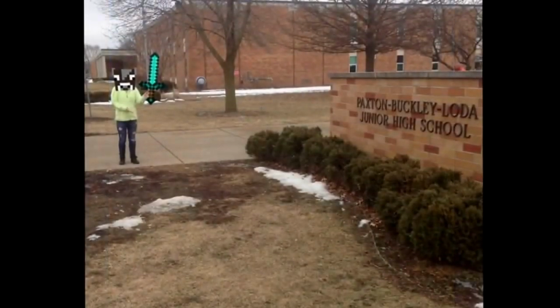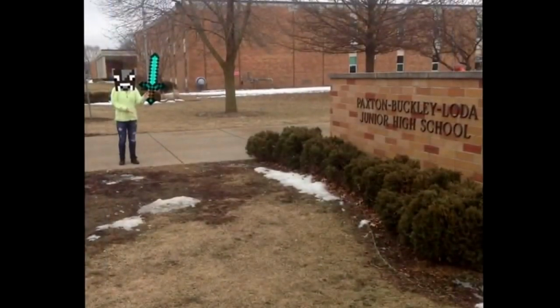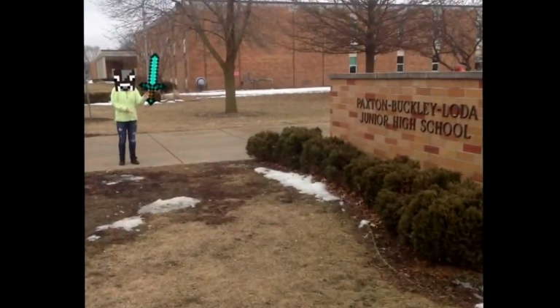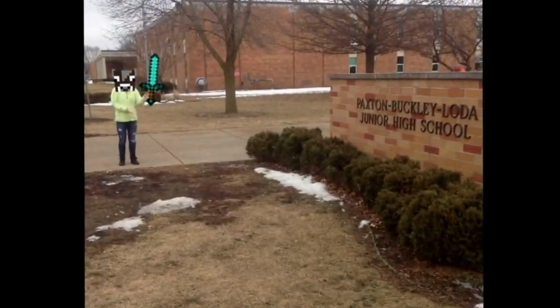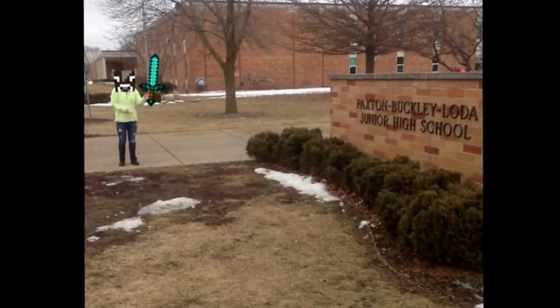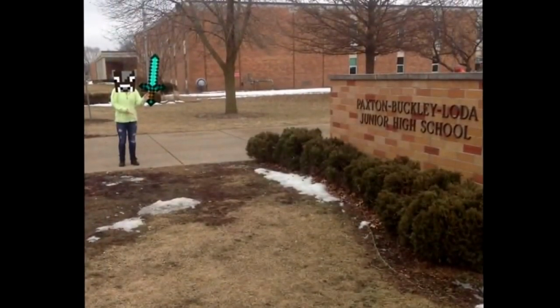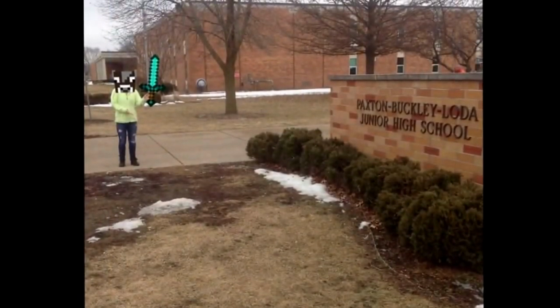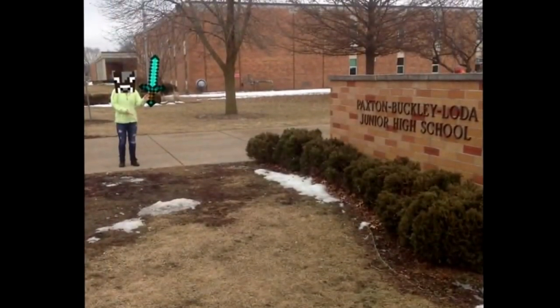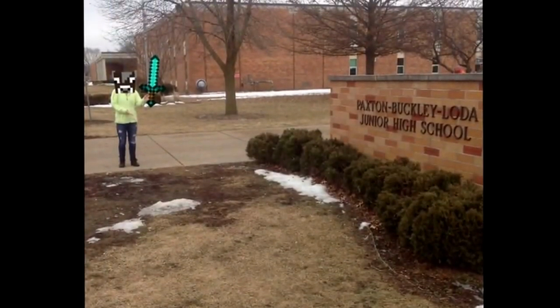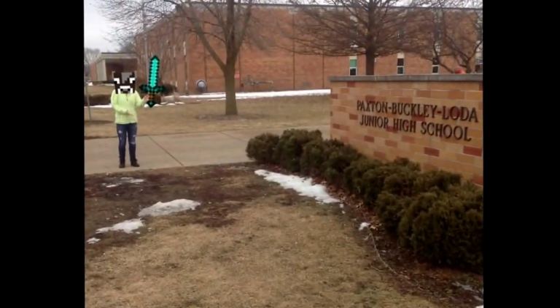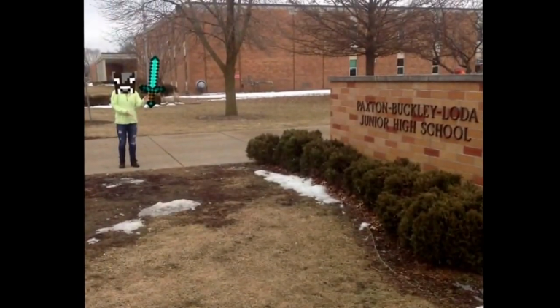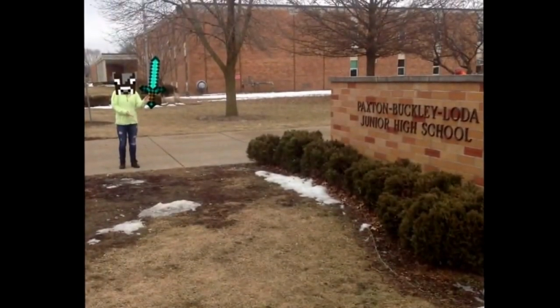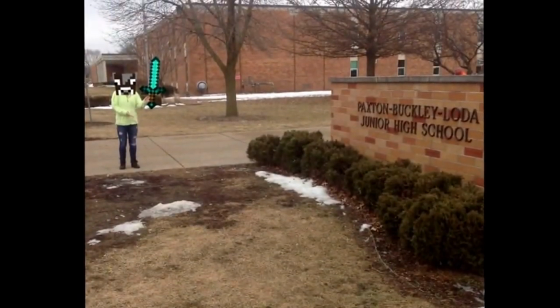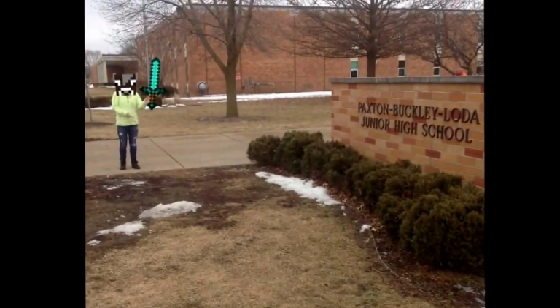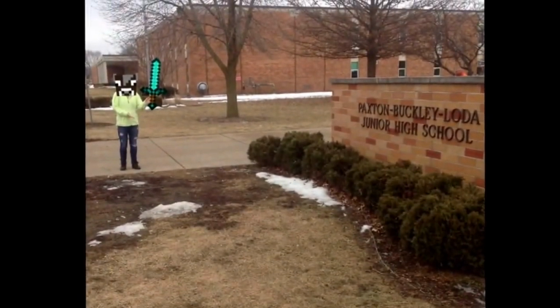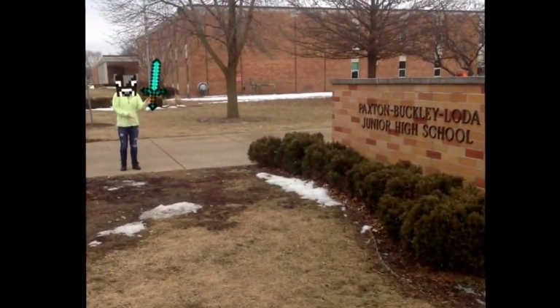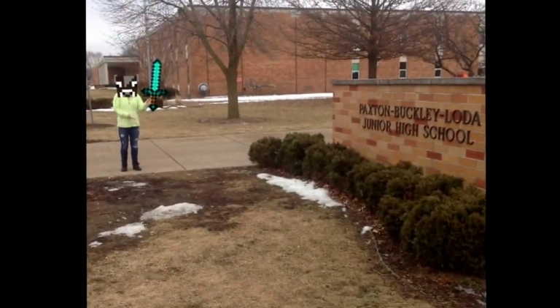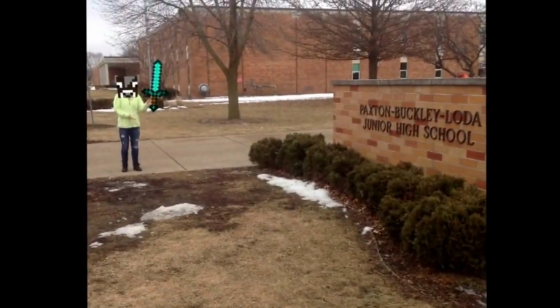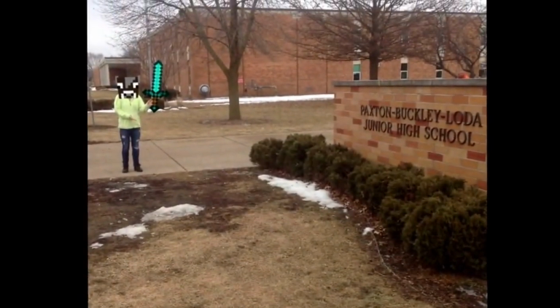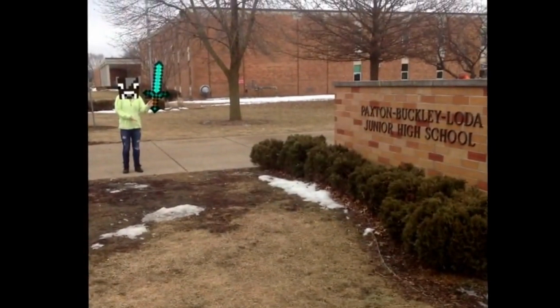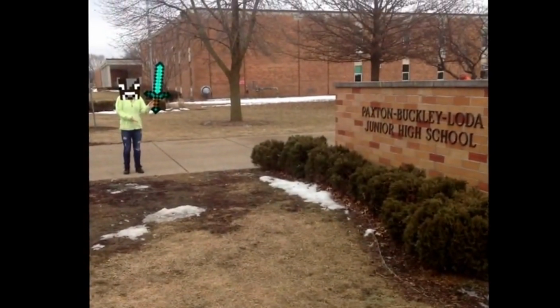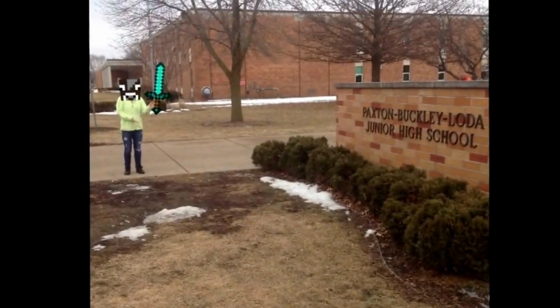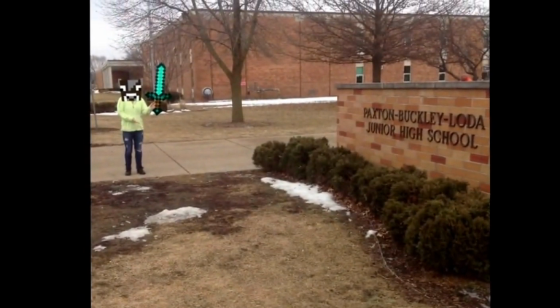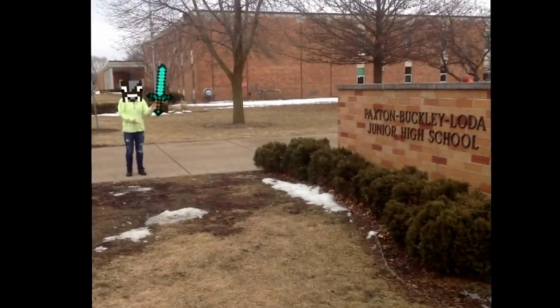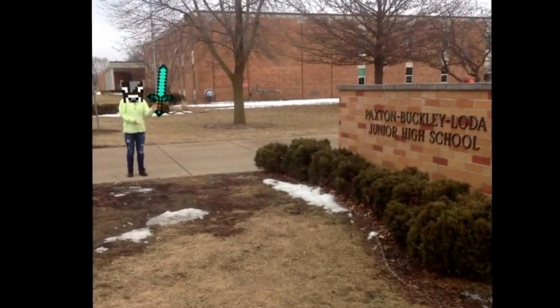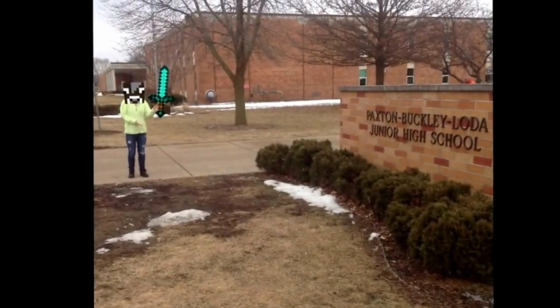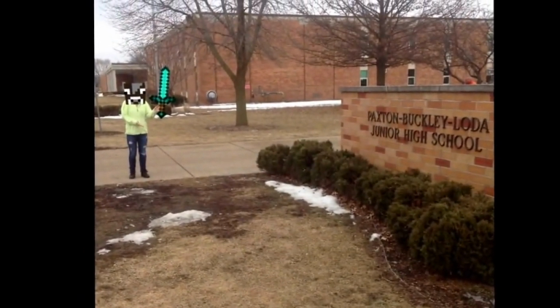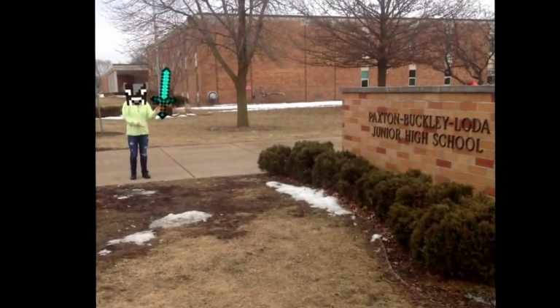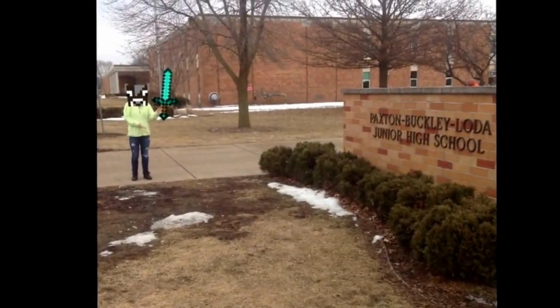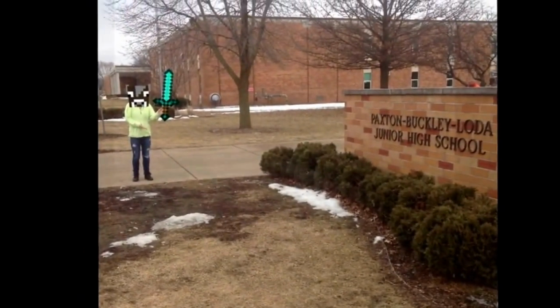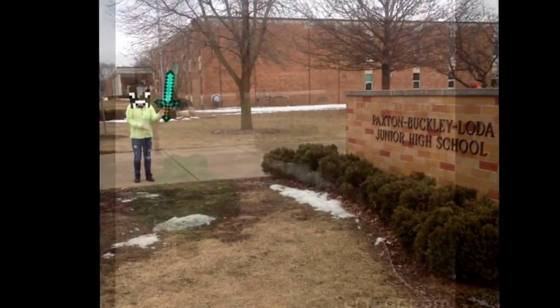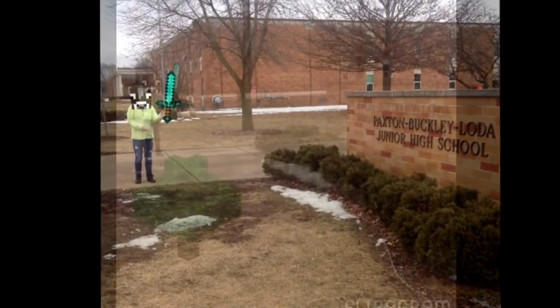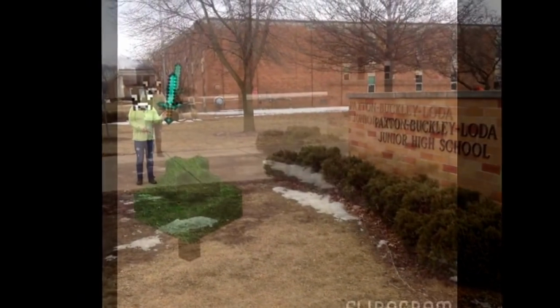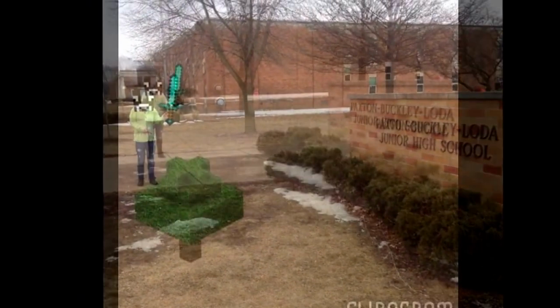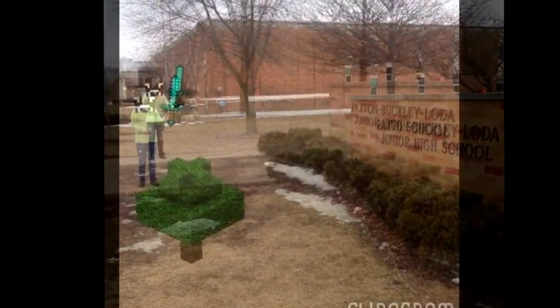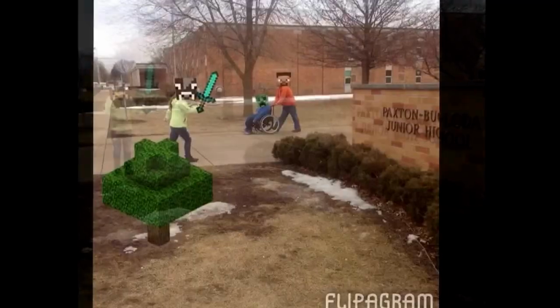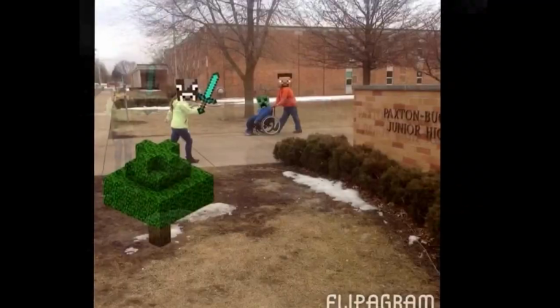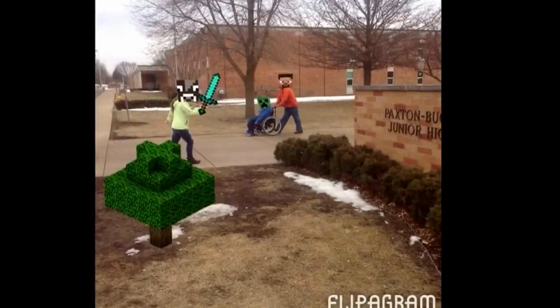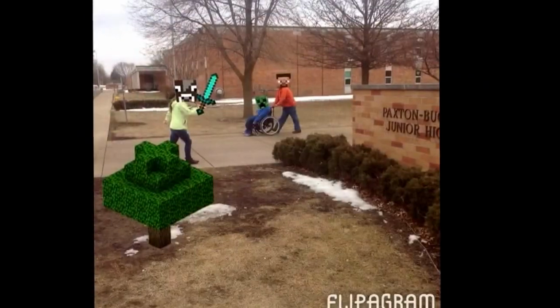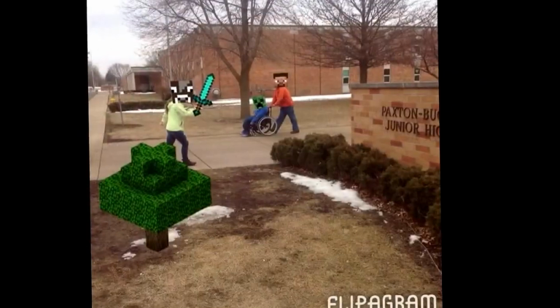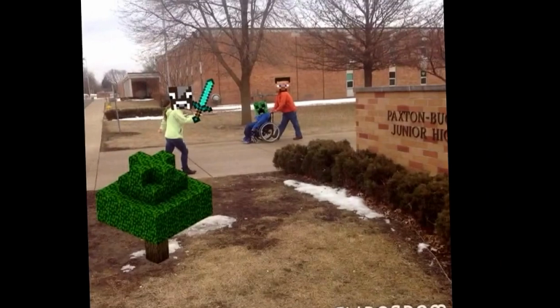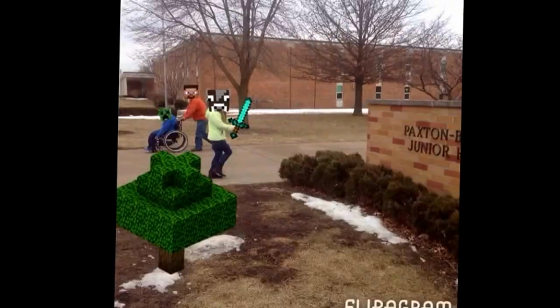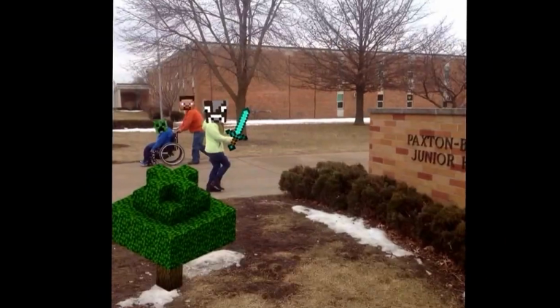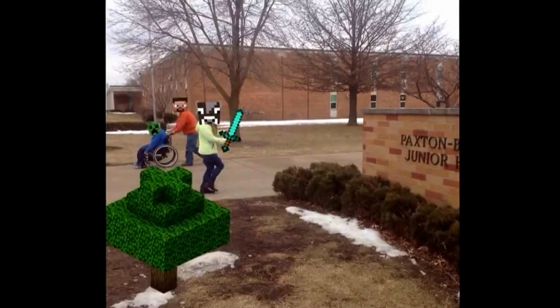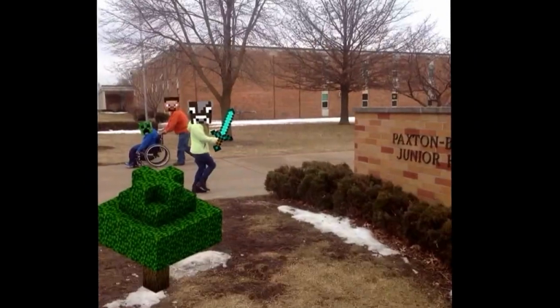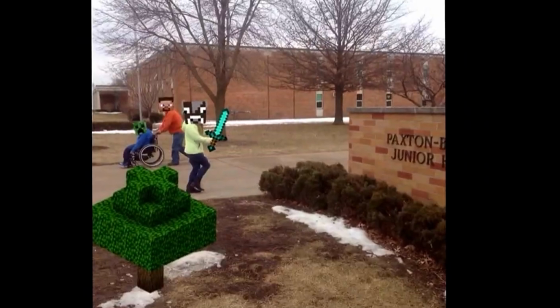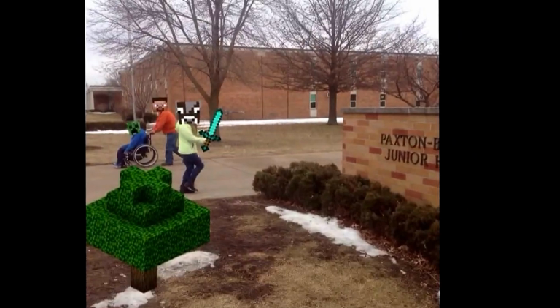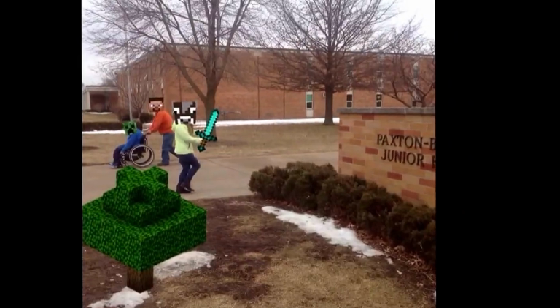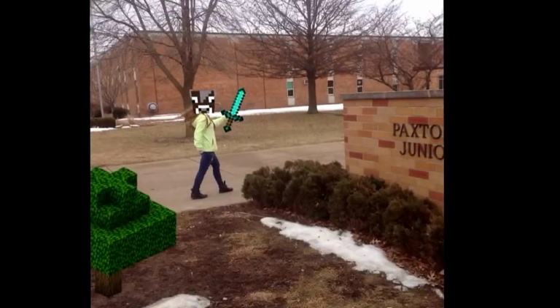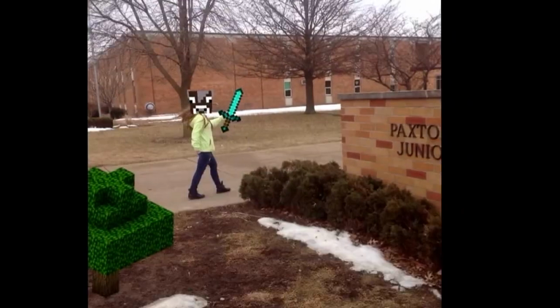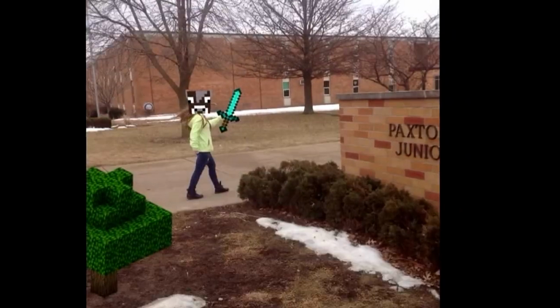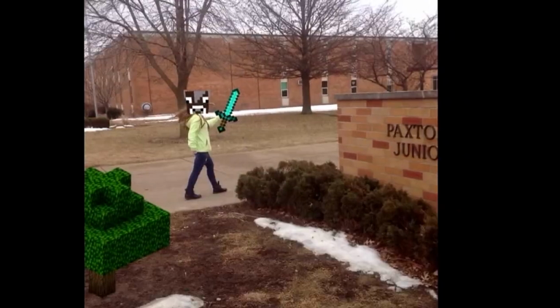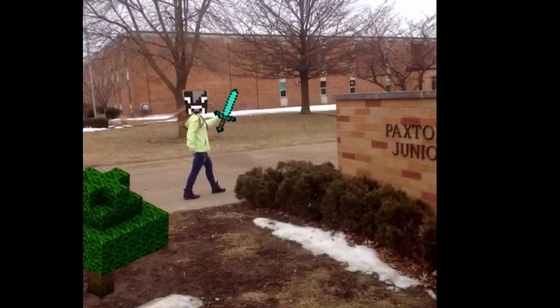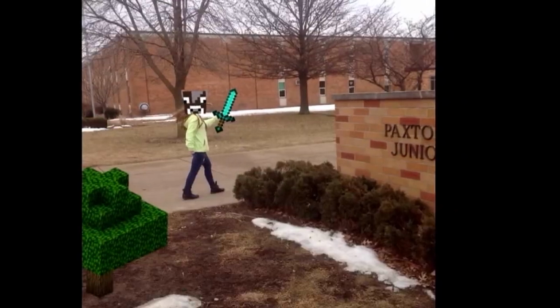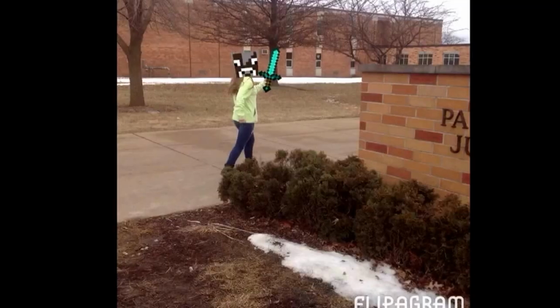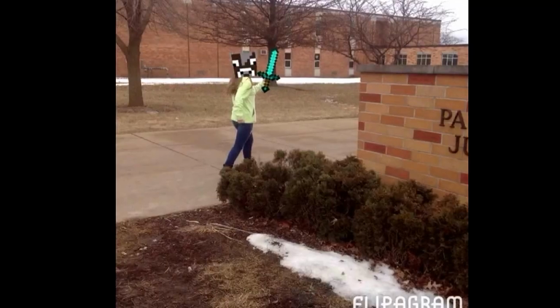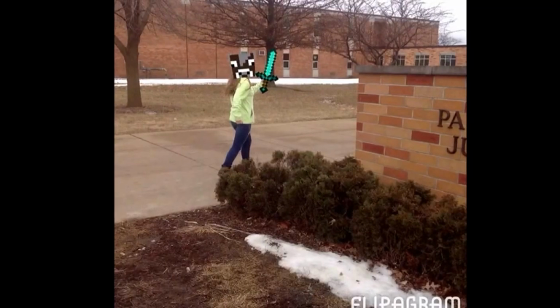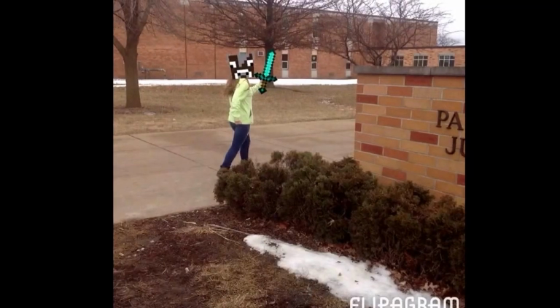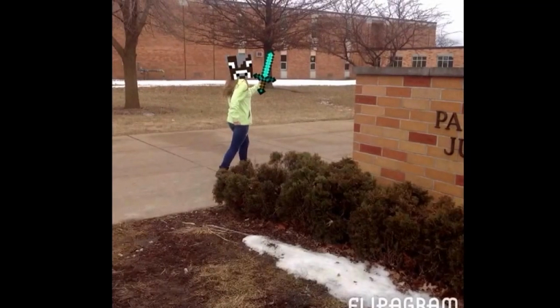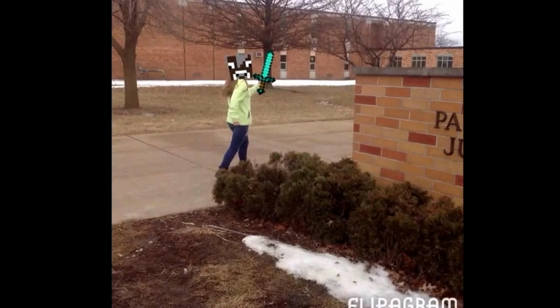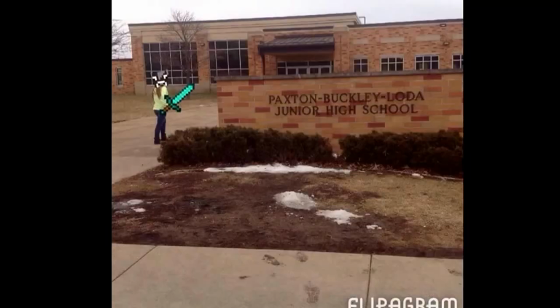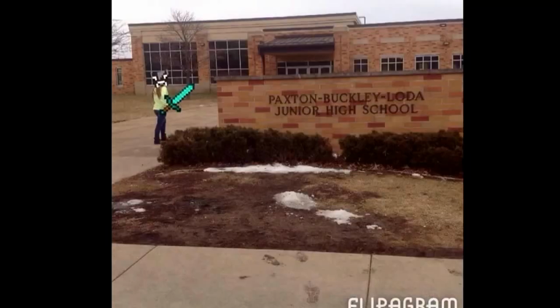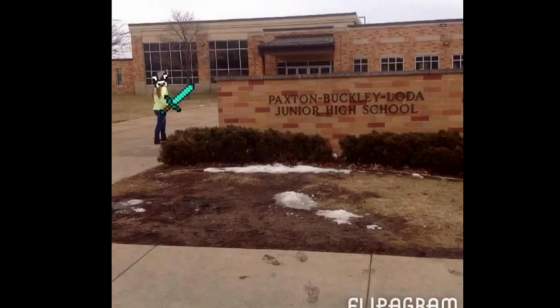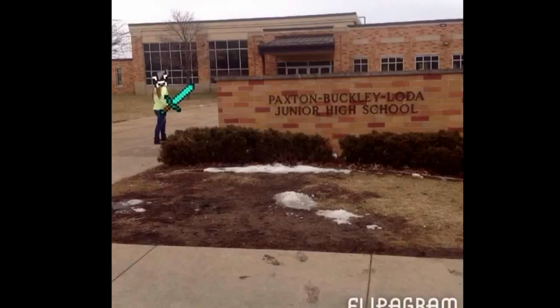Hi, I'm Sydney, and I'm going to take you on a tour of the school.